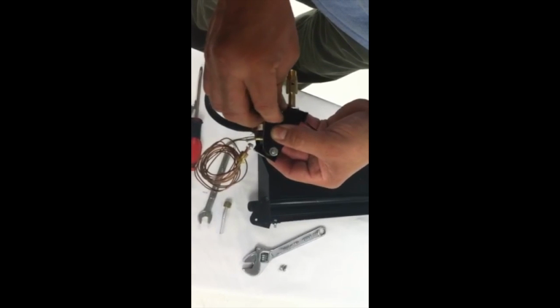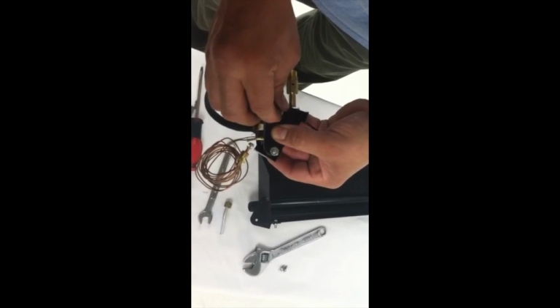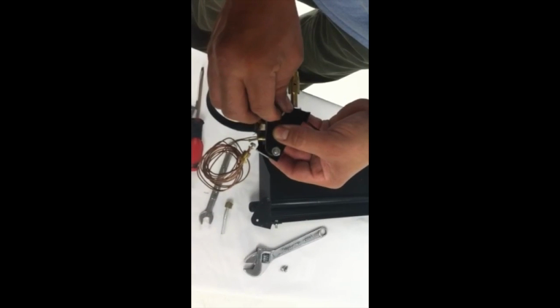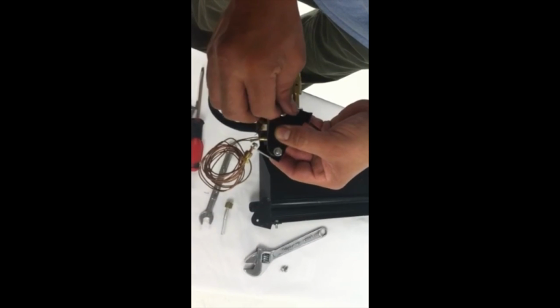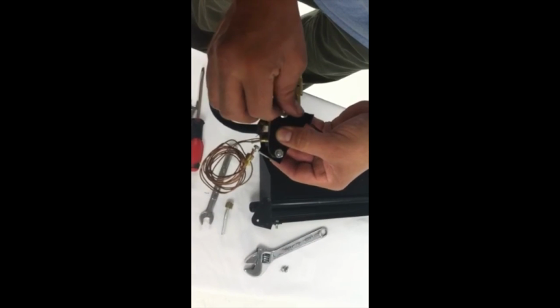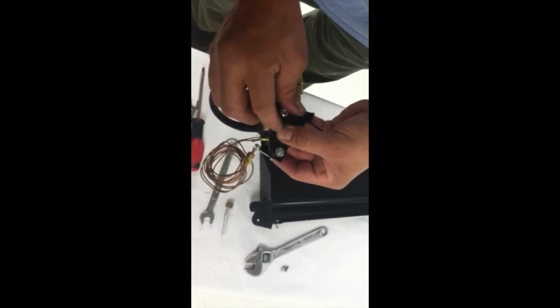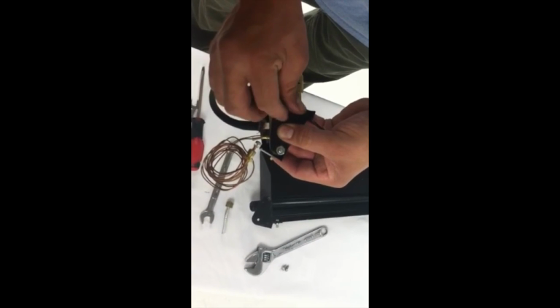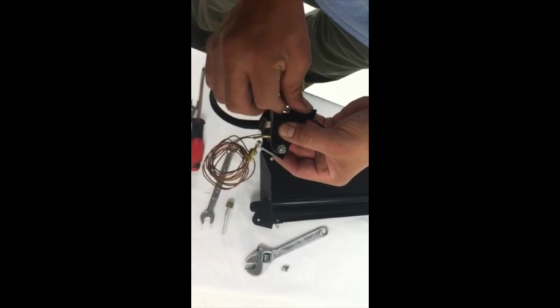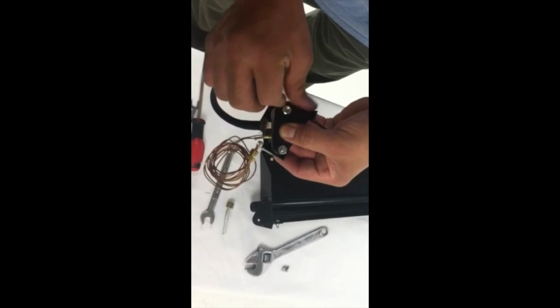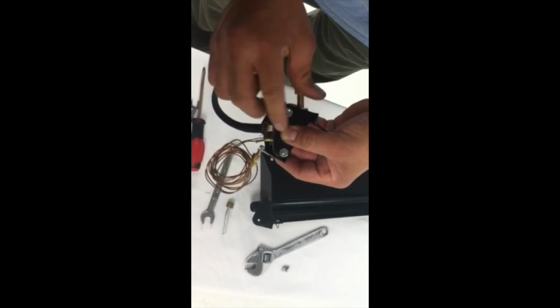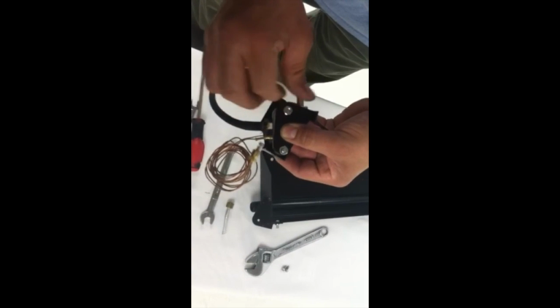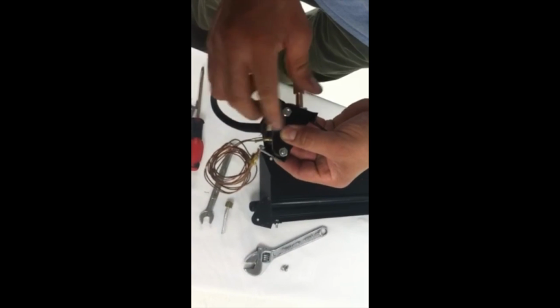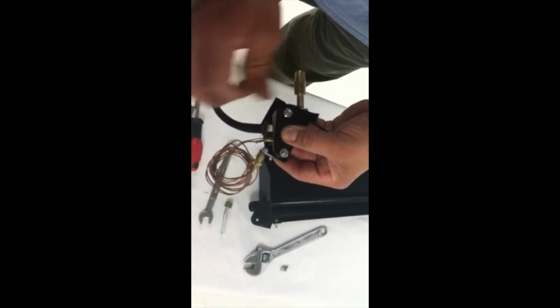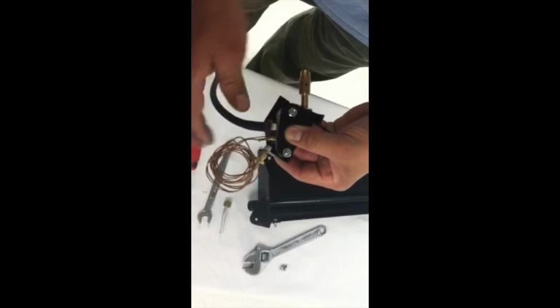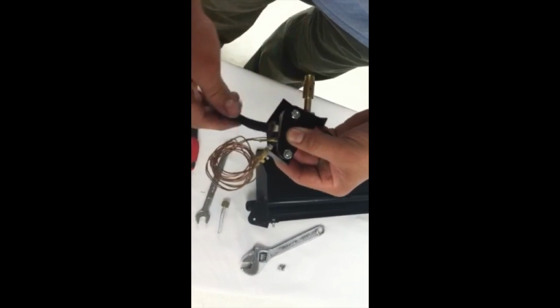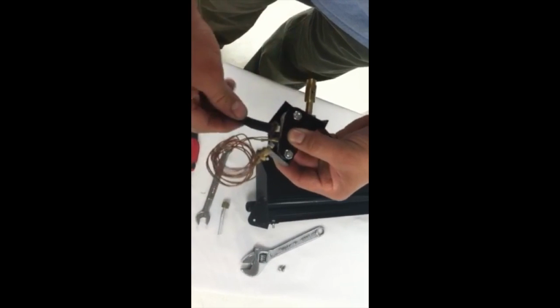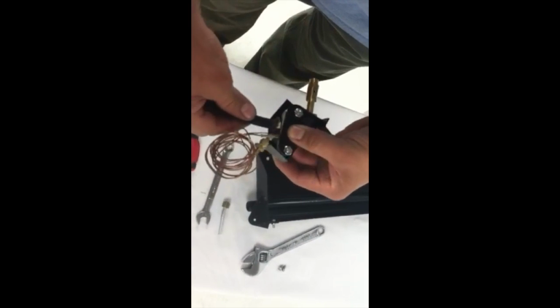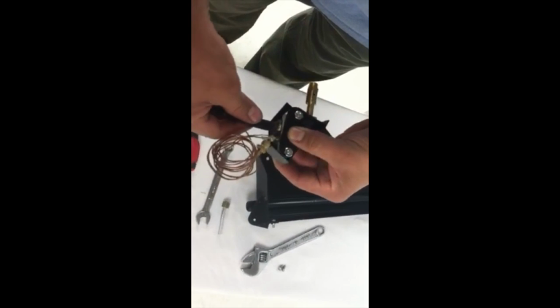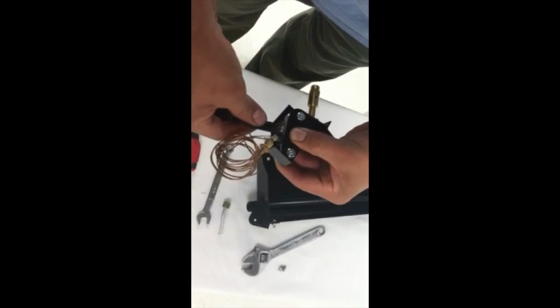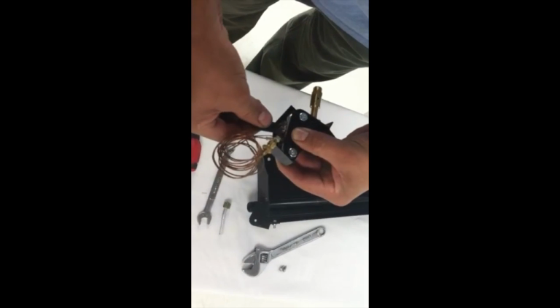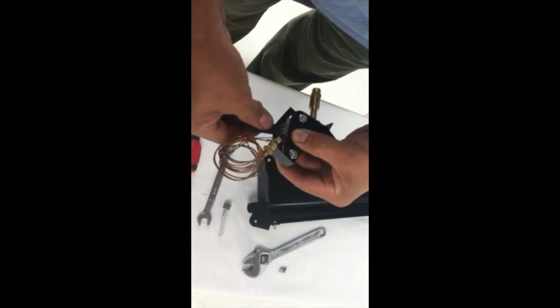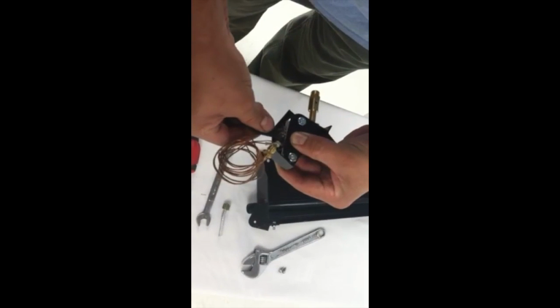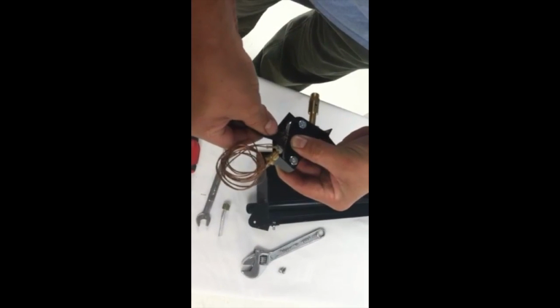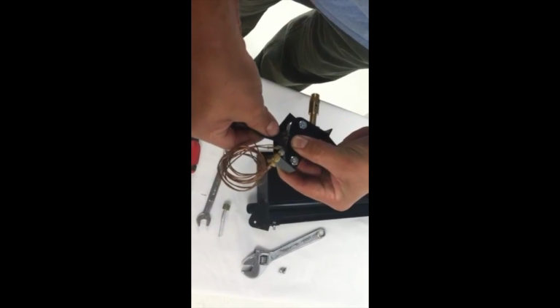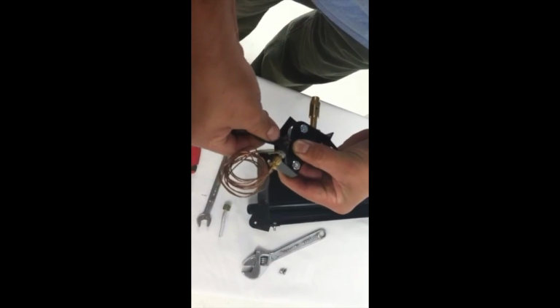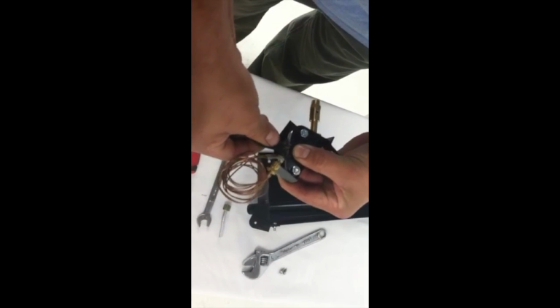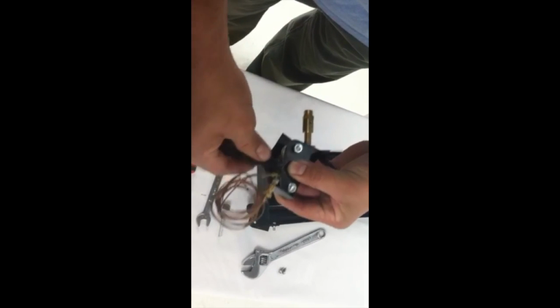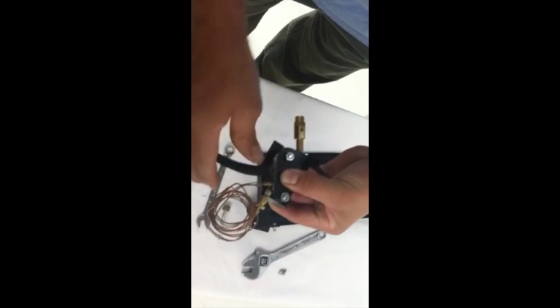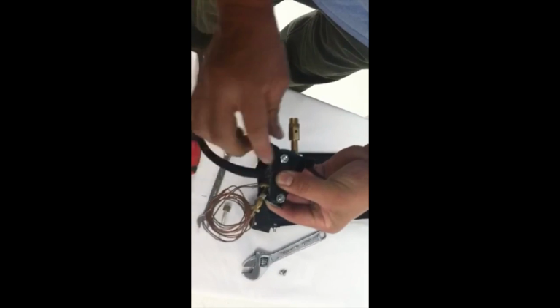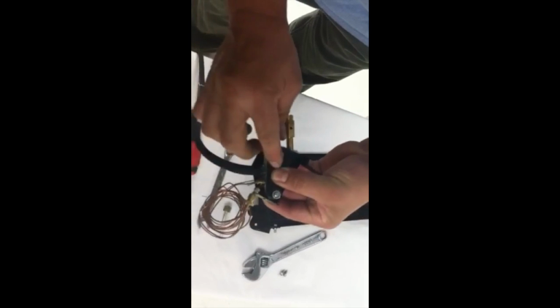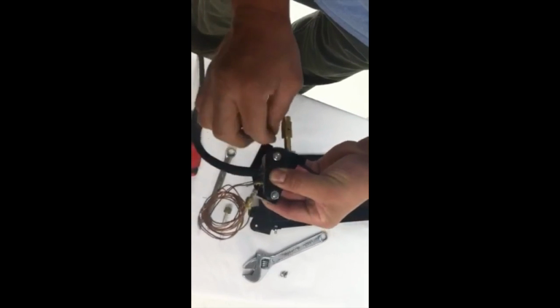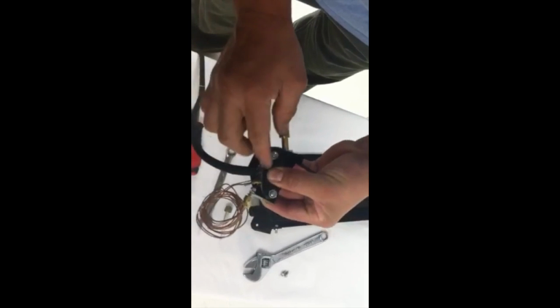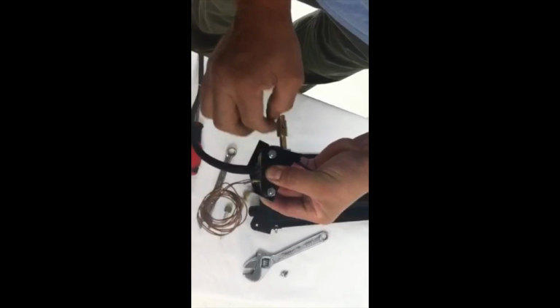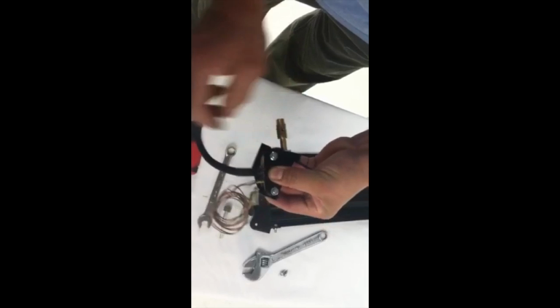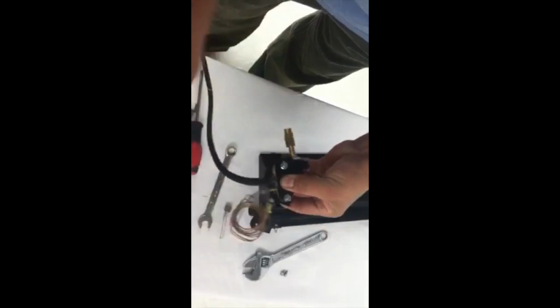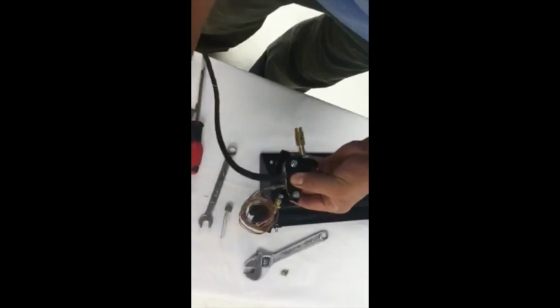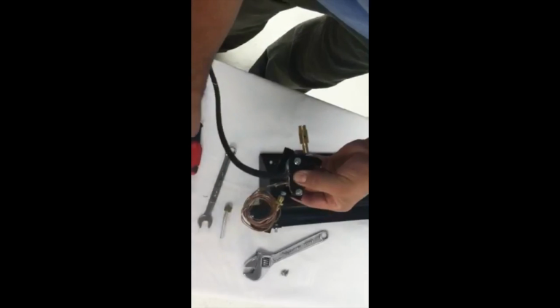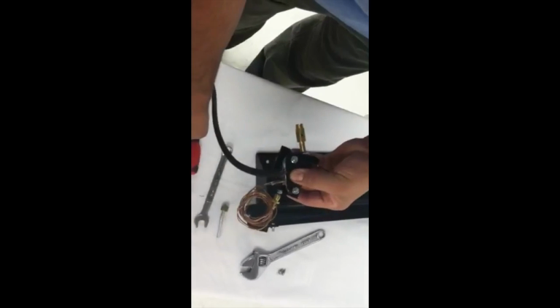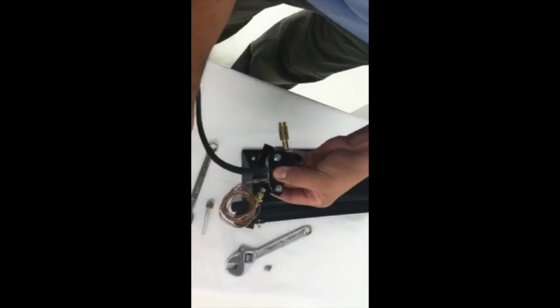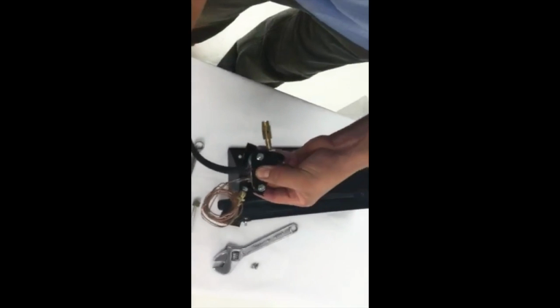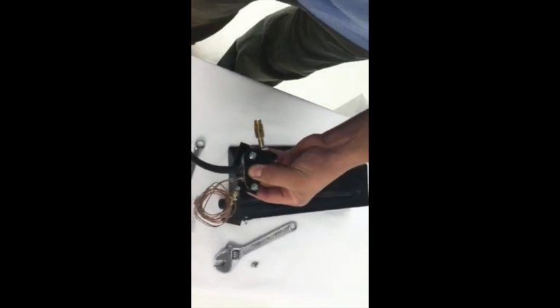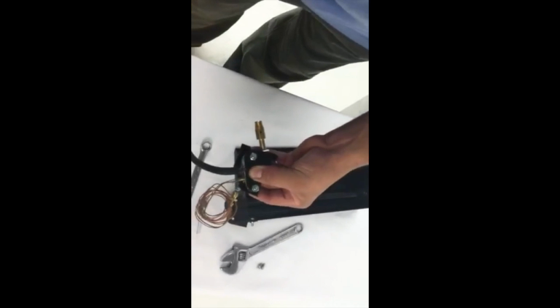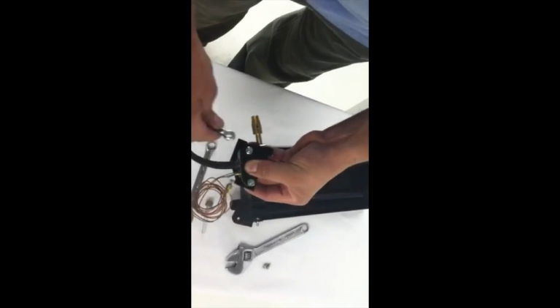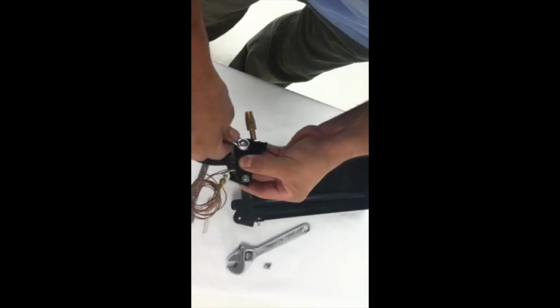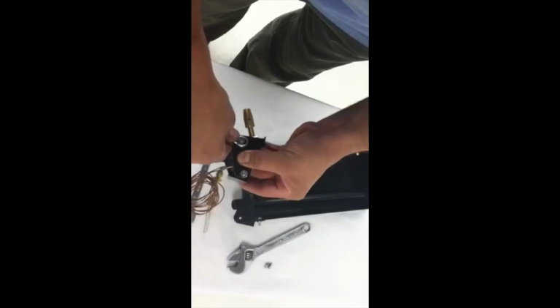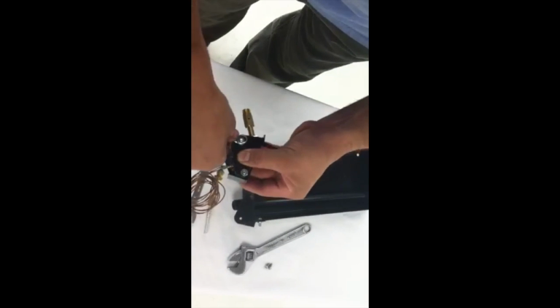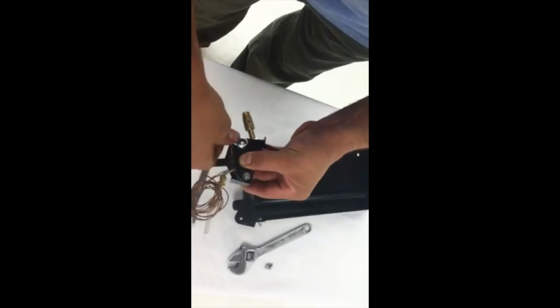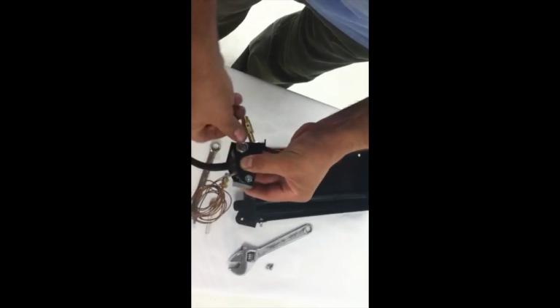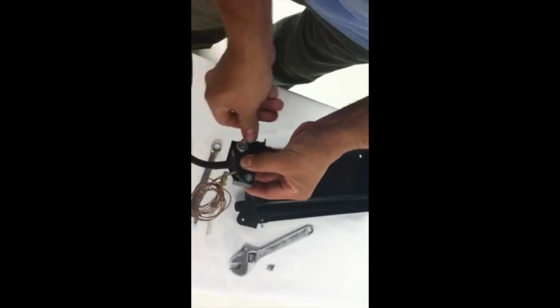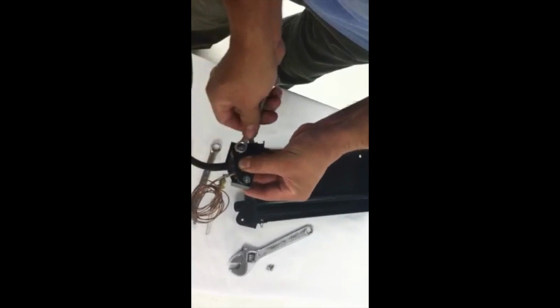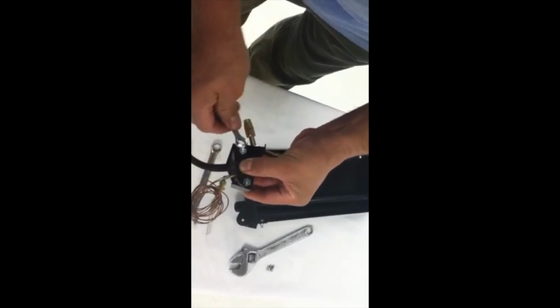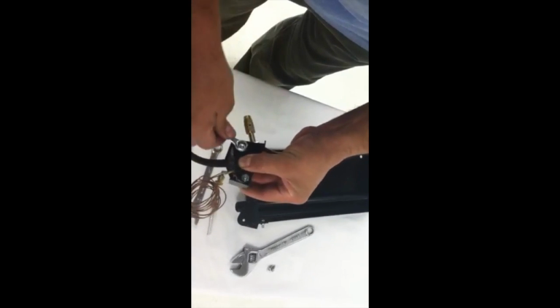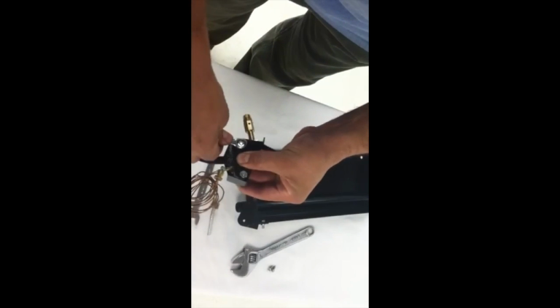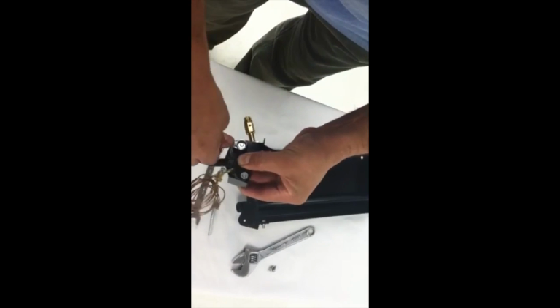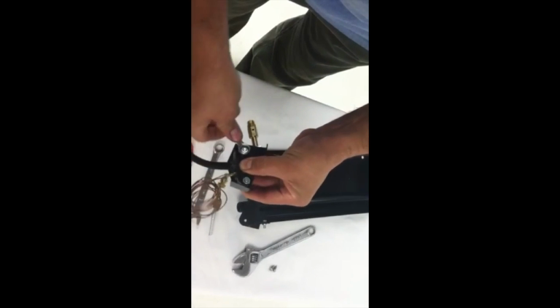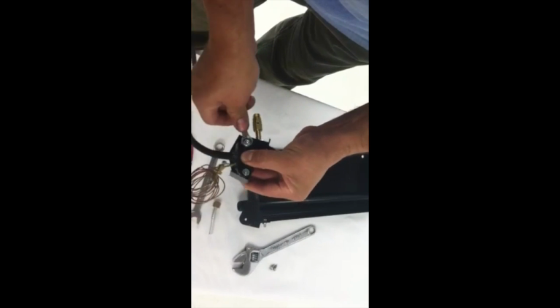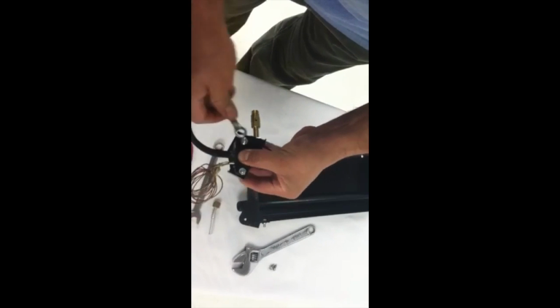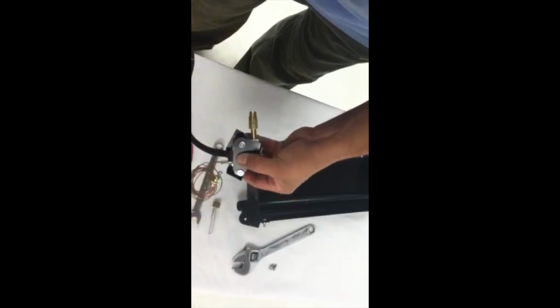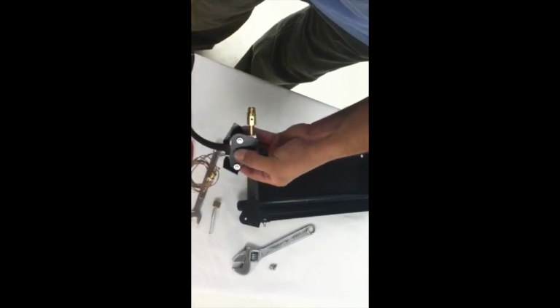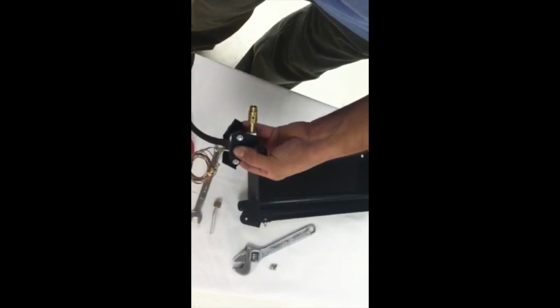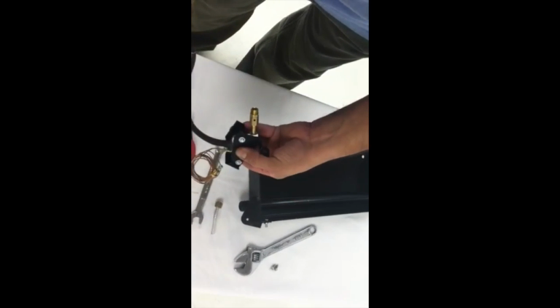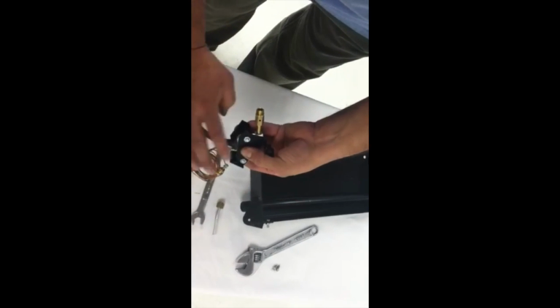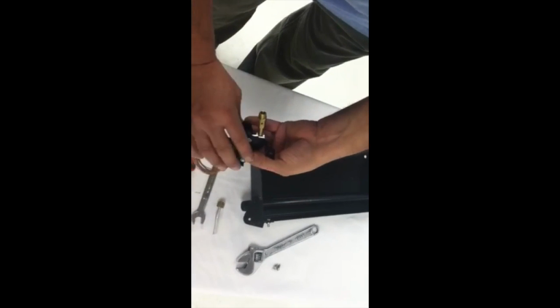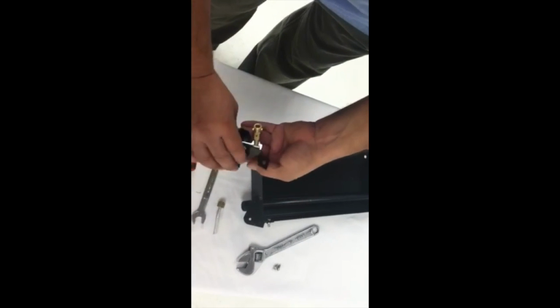Ensure that the black sleeve is completely covering the red silicone sleeve, and then wrench tighten the nuts for a secure fit.